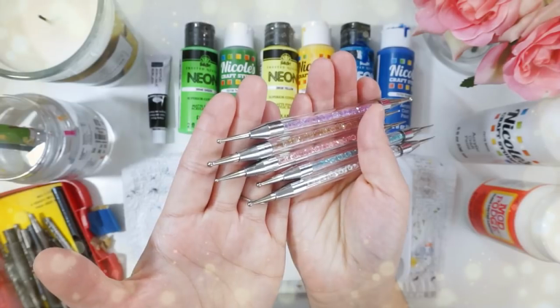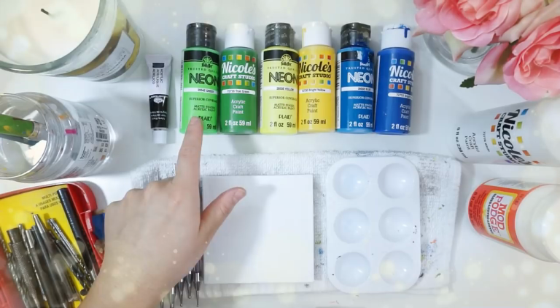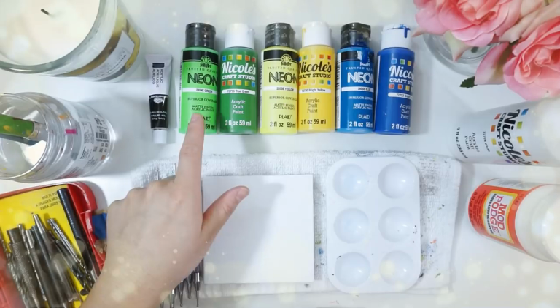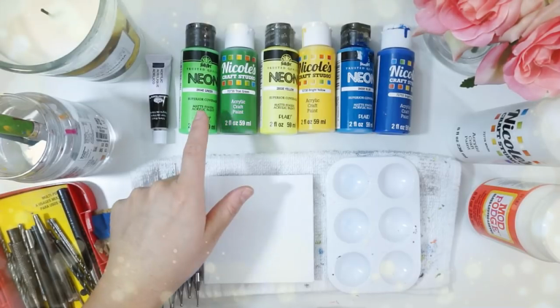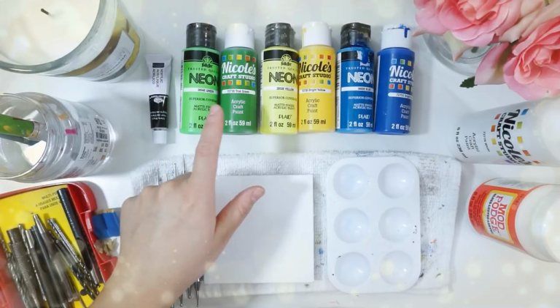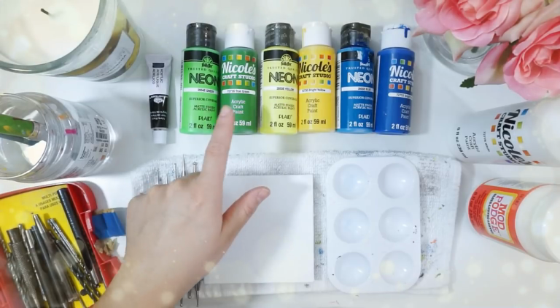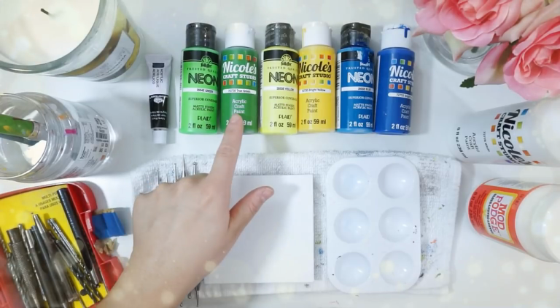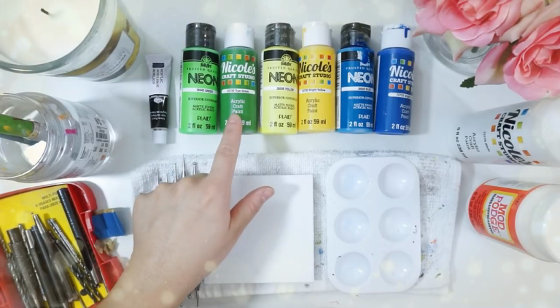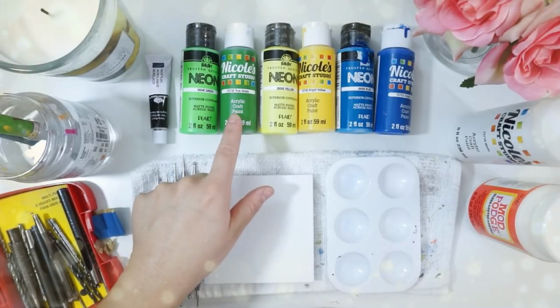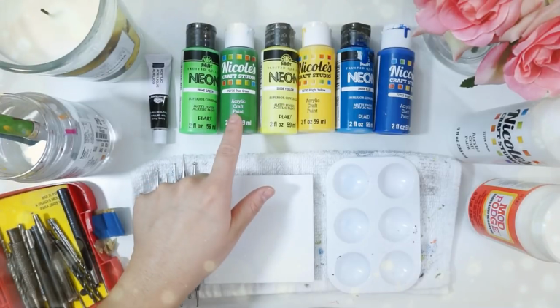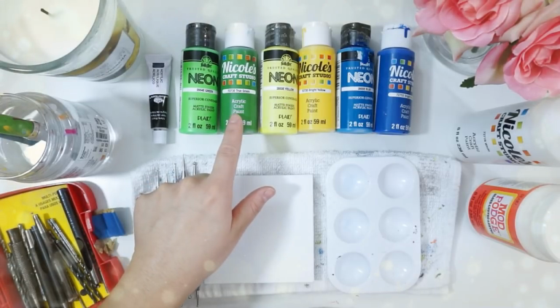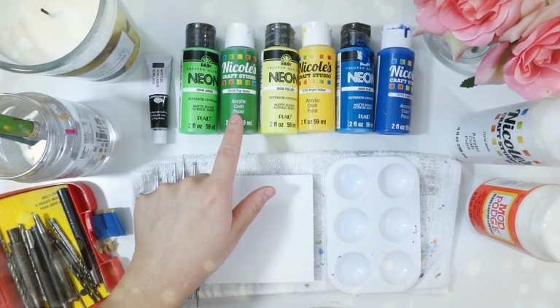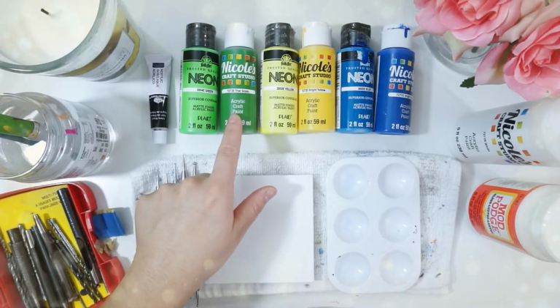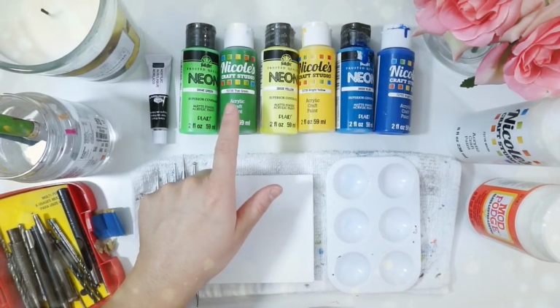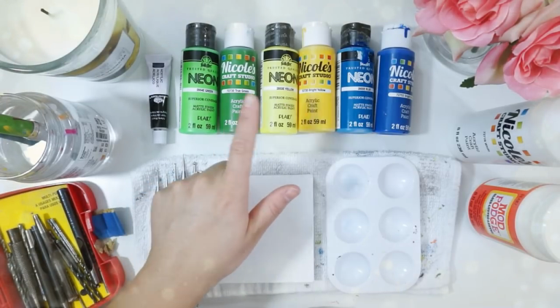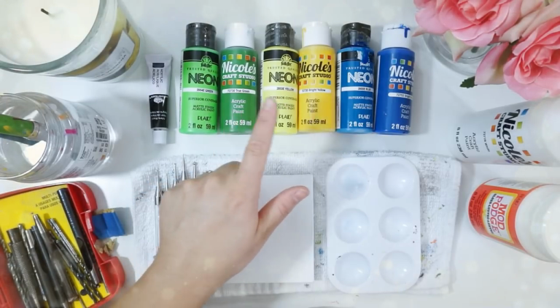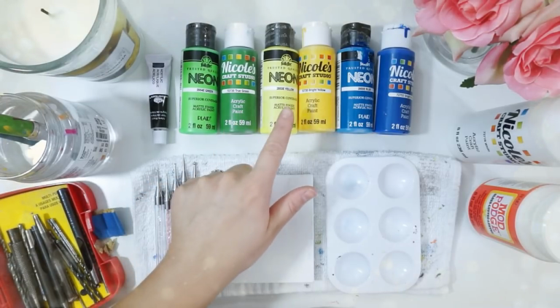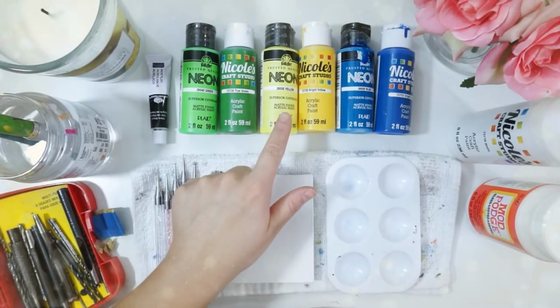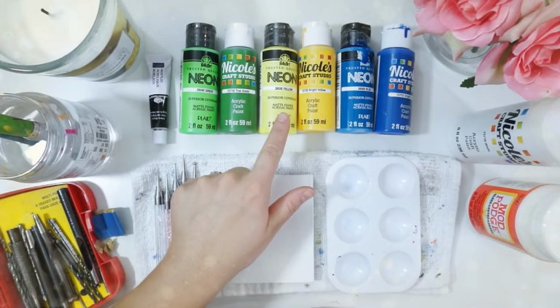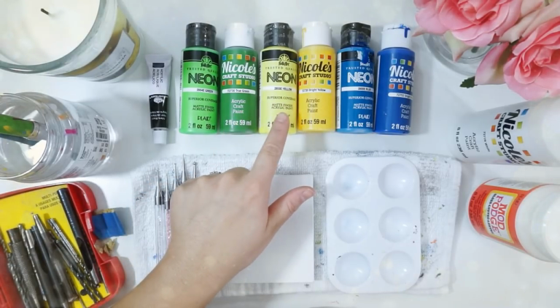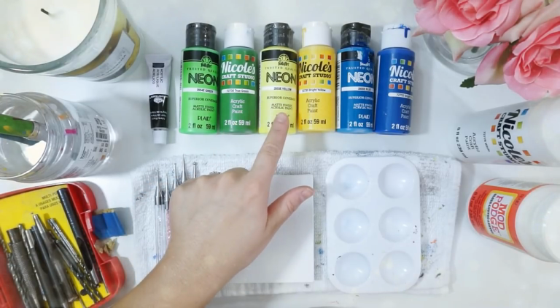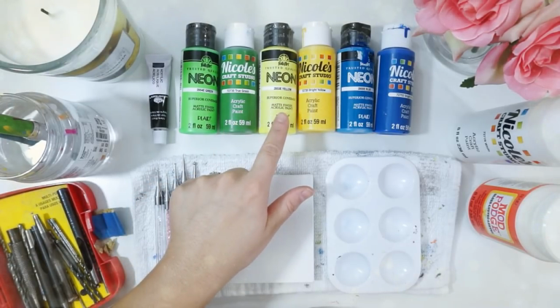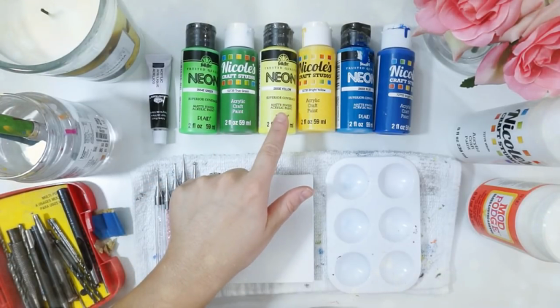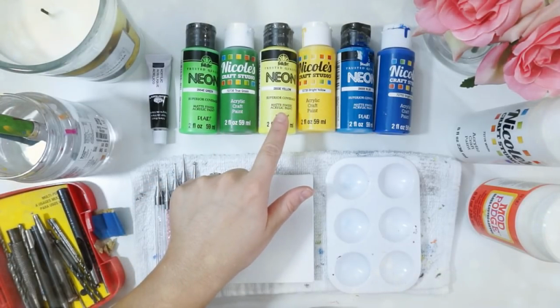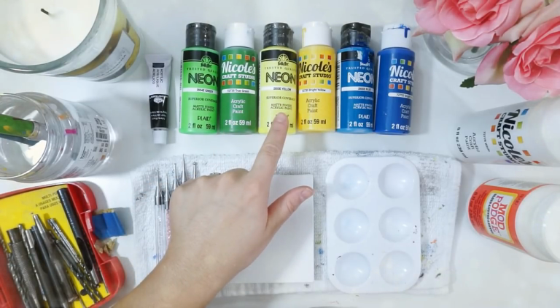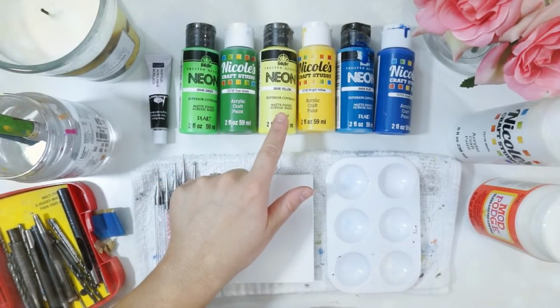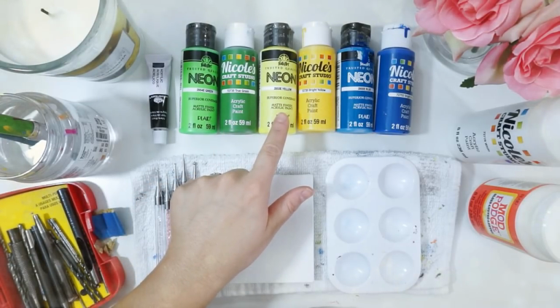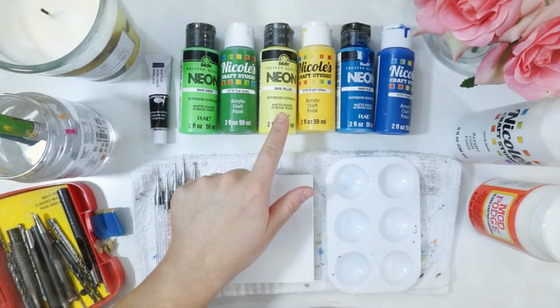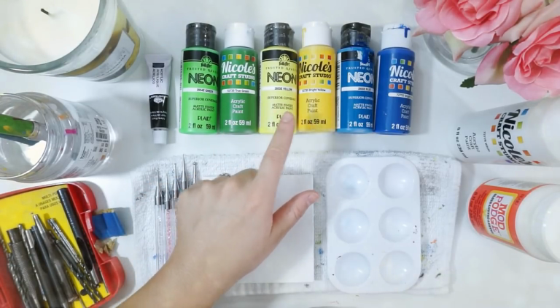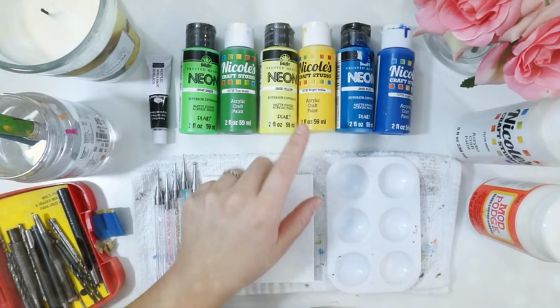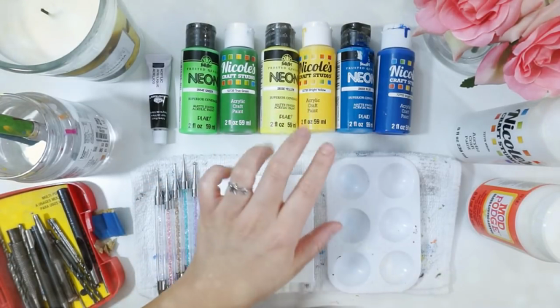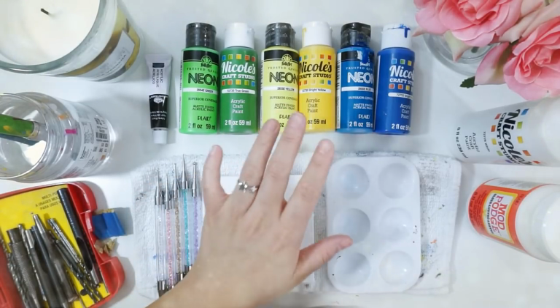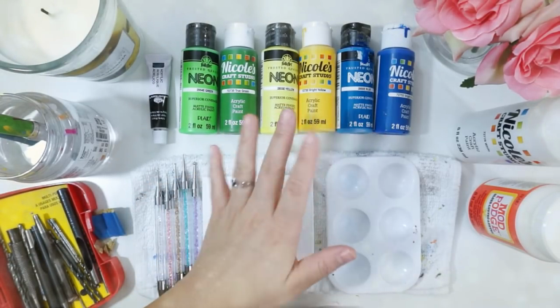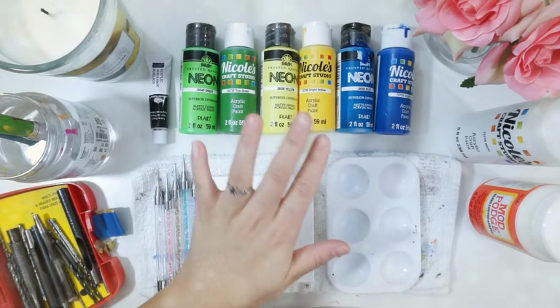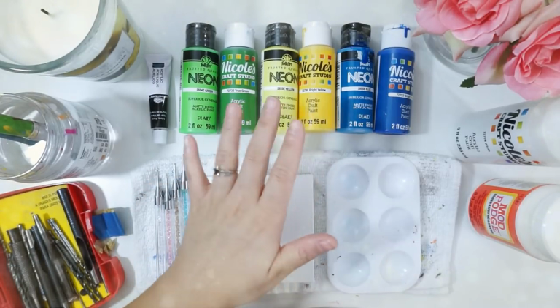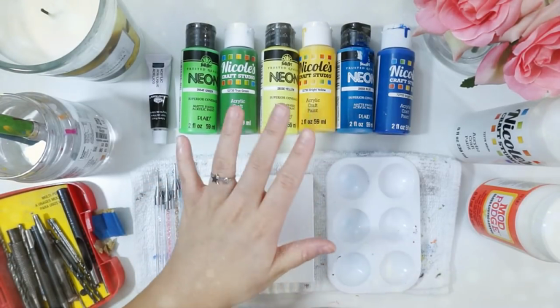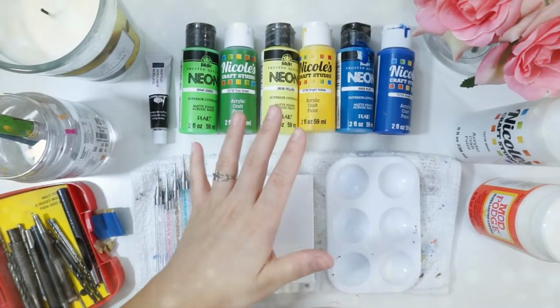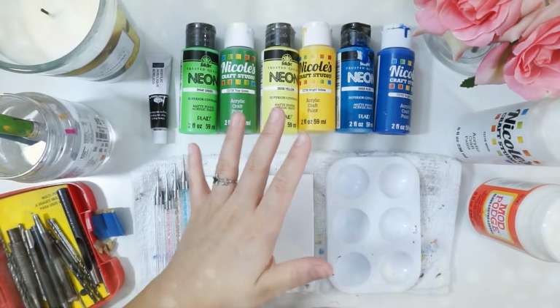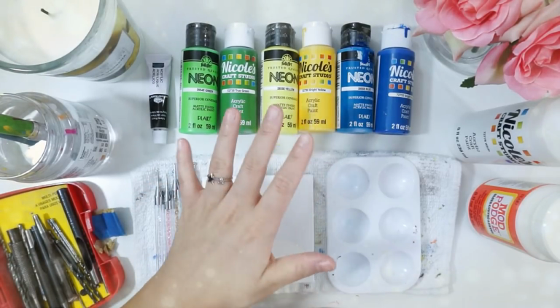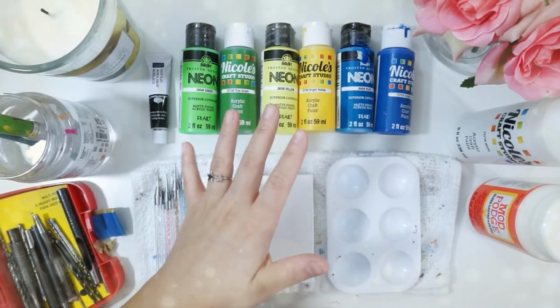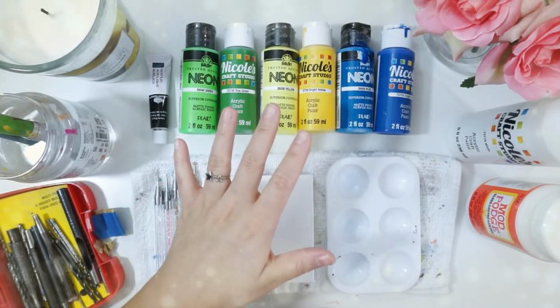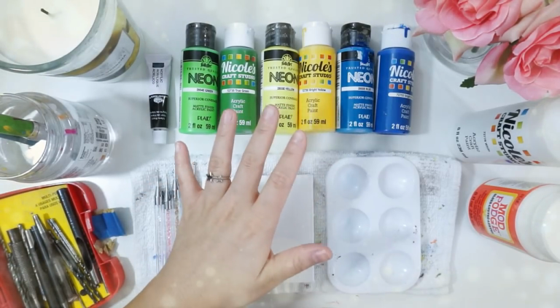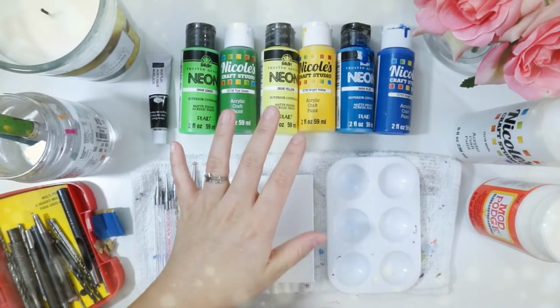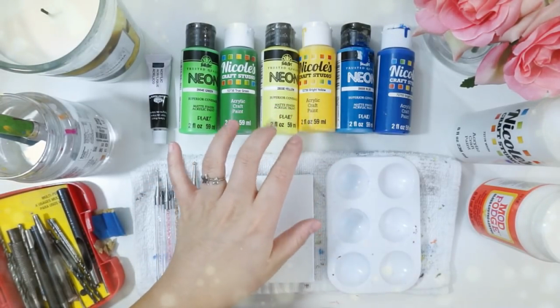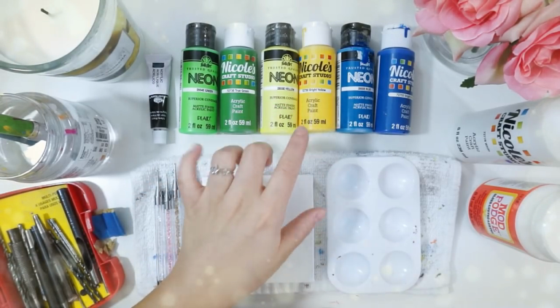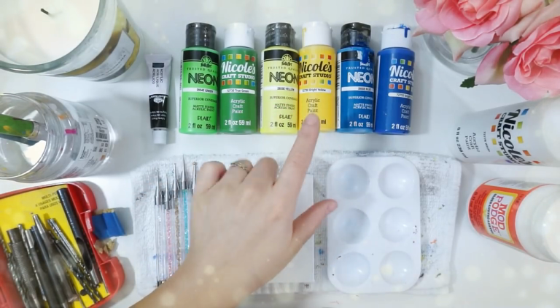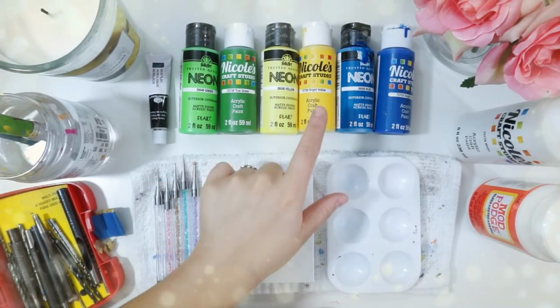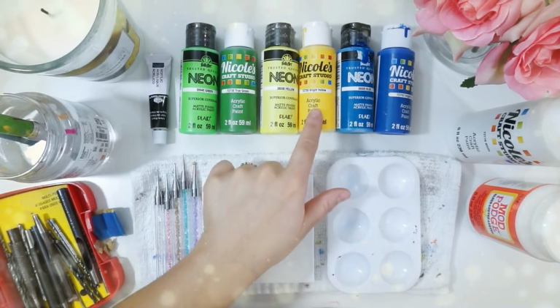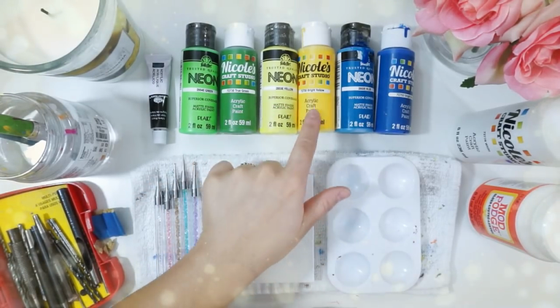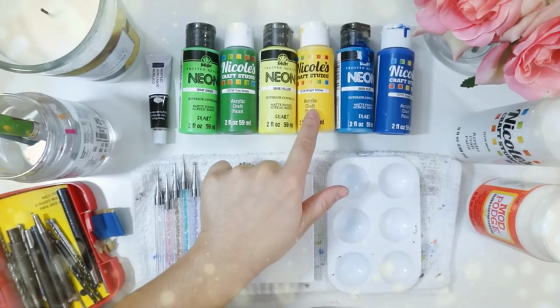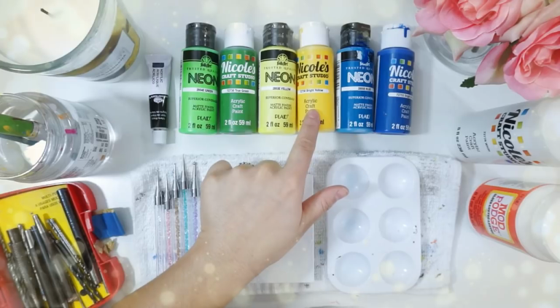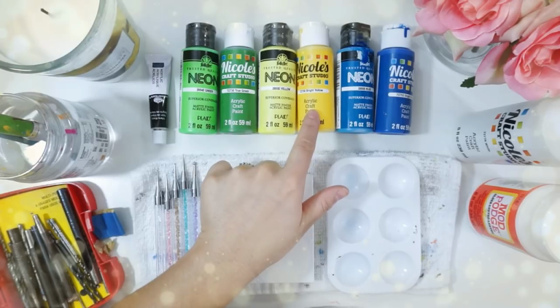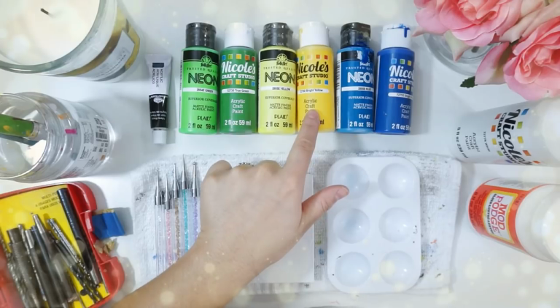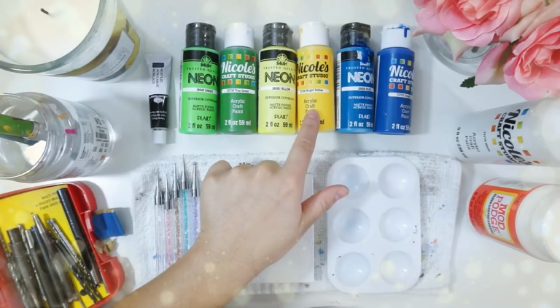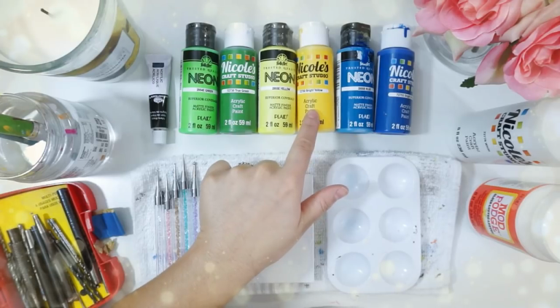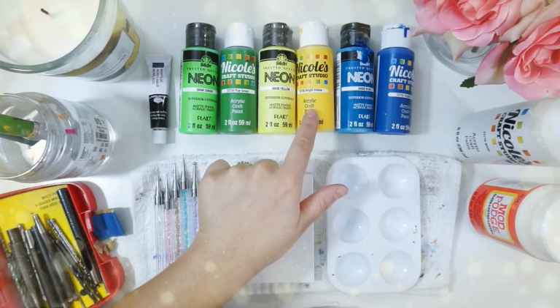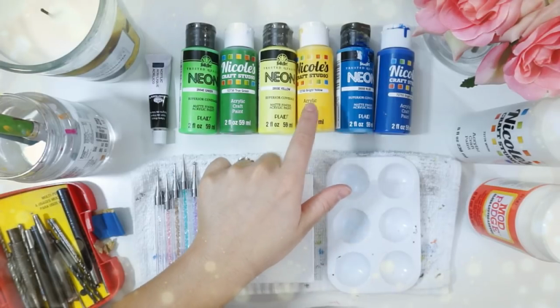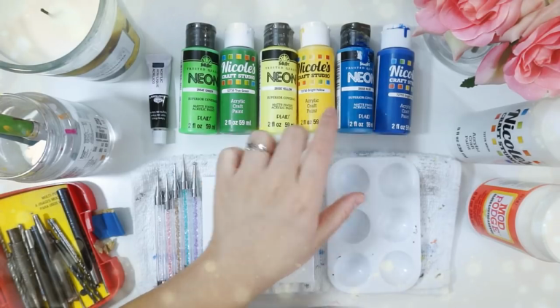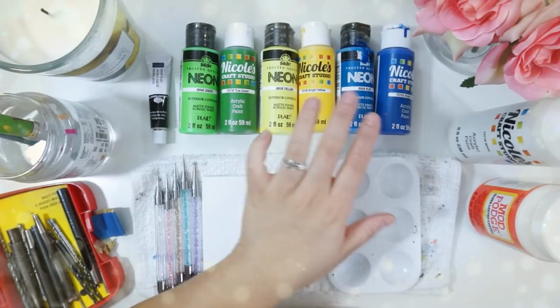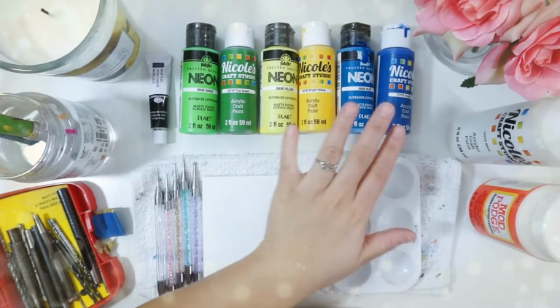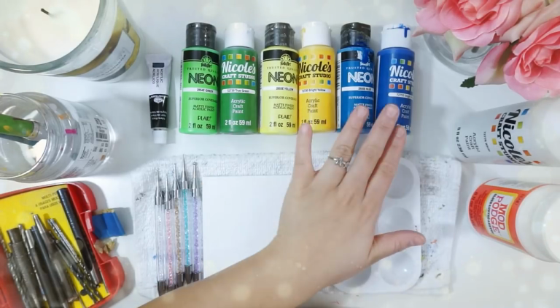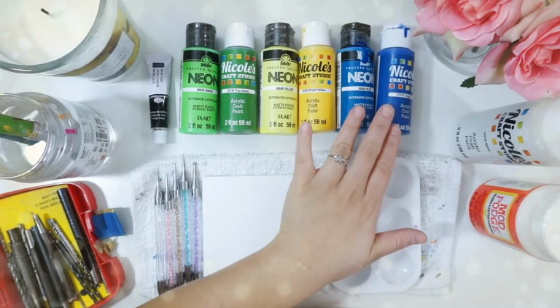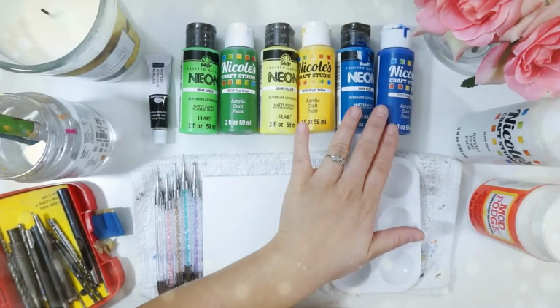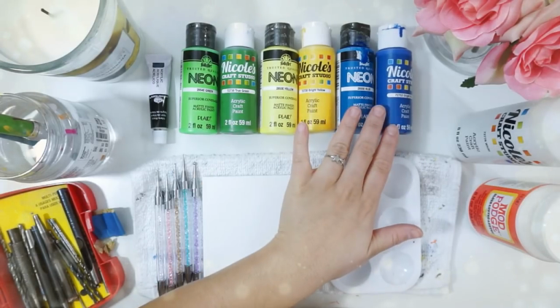Today's video was a request, and while they requested I do a green dot painting, I thought I would add some more colors inside of it such as yellow and blue.